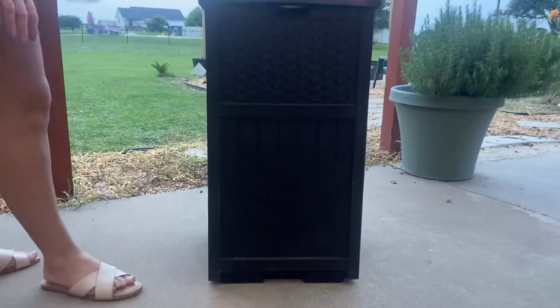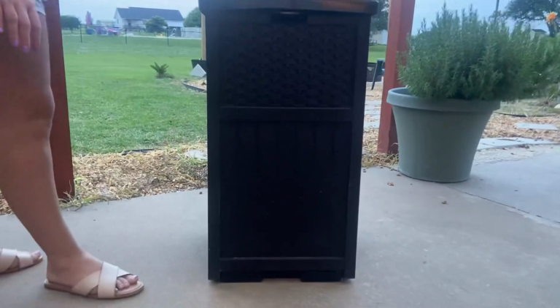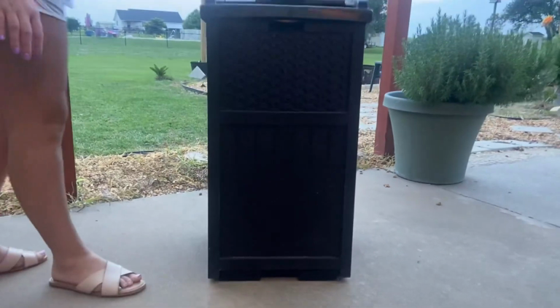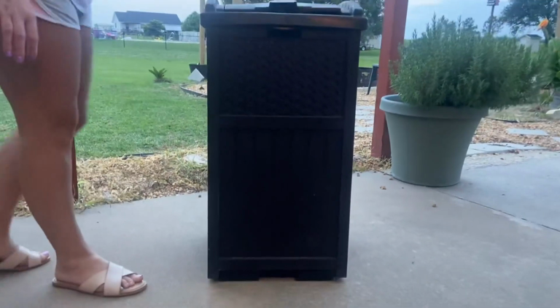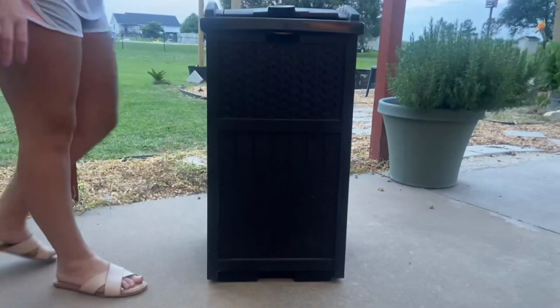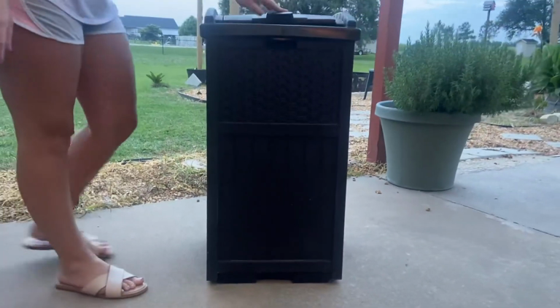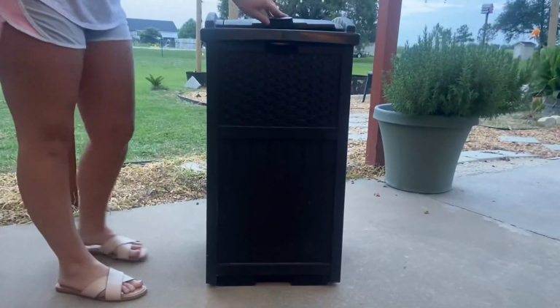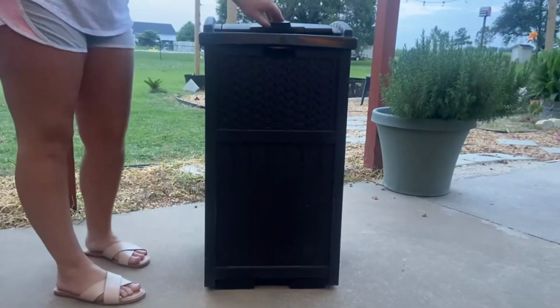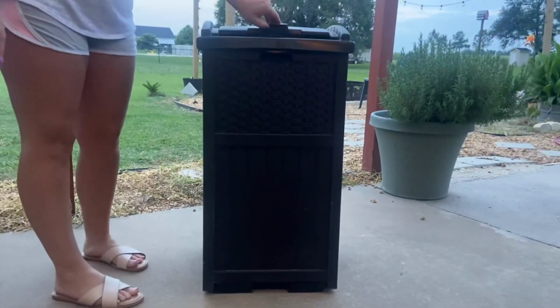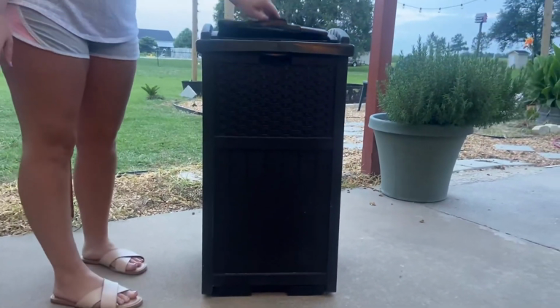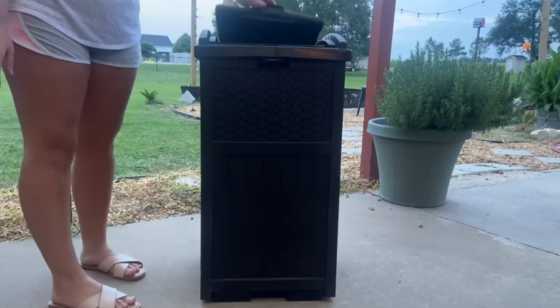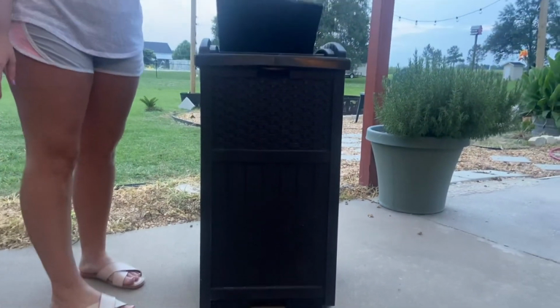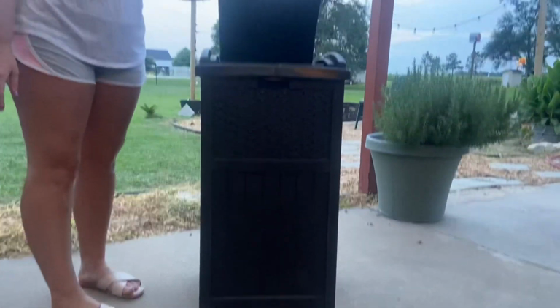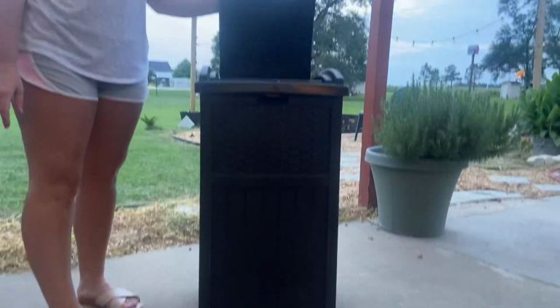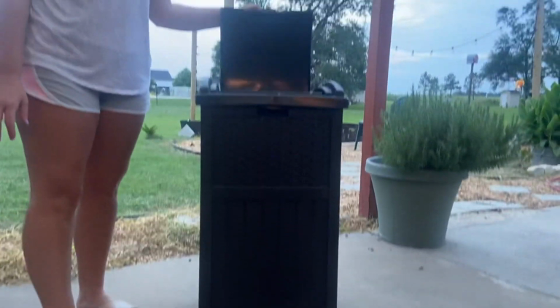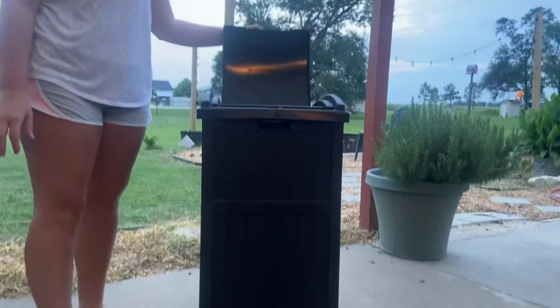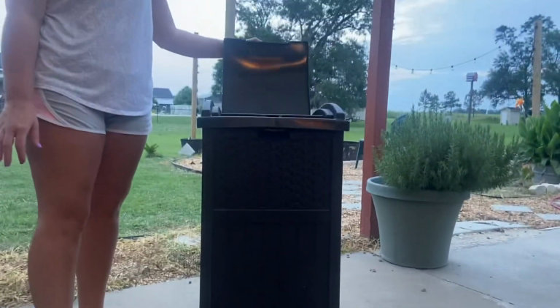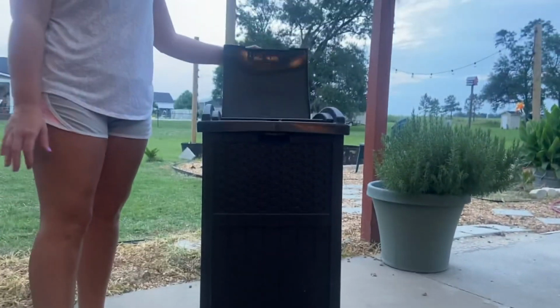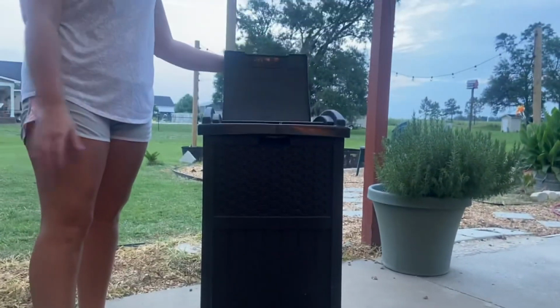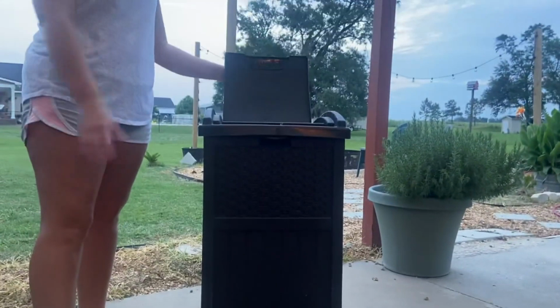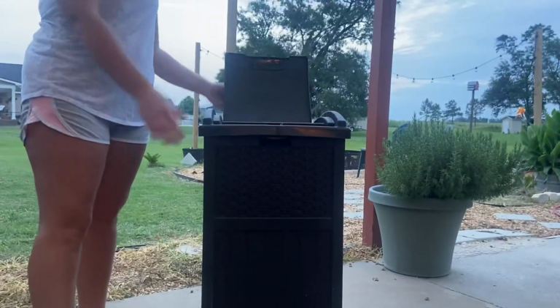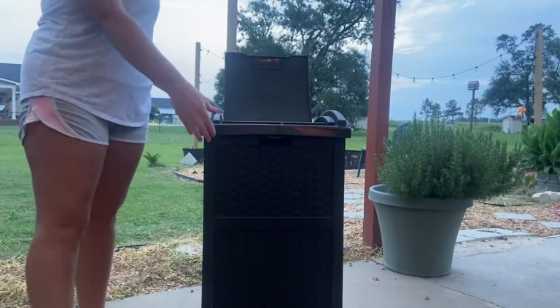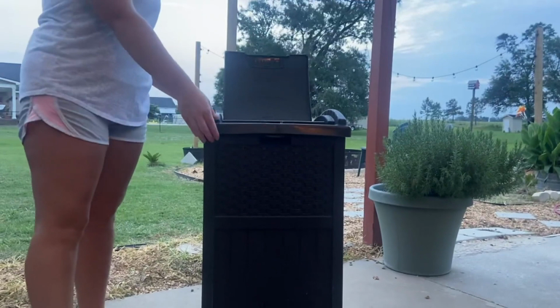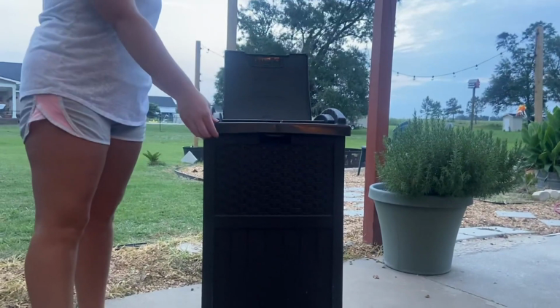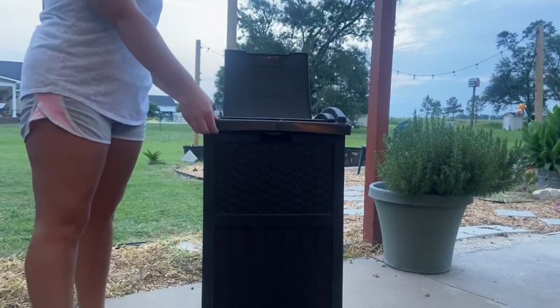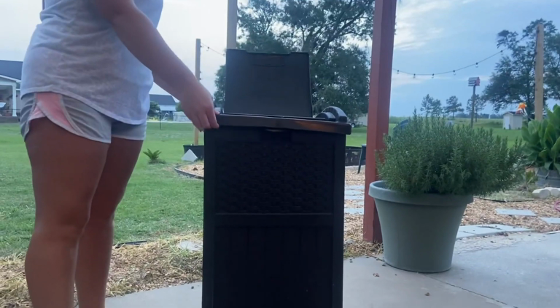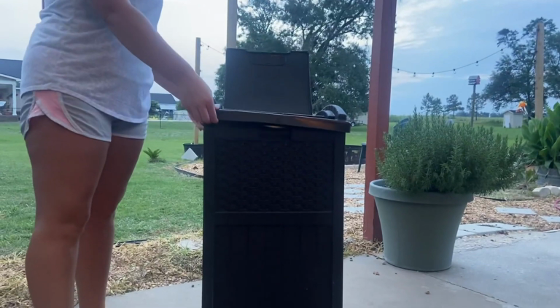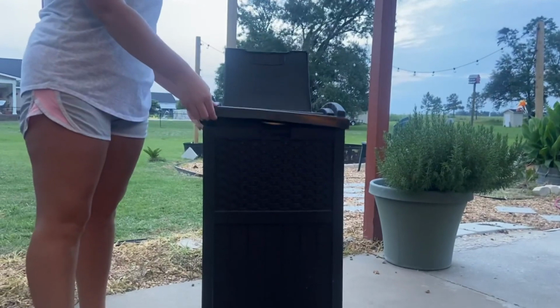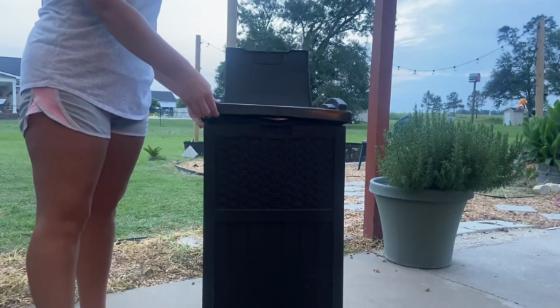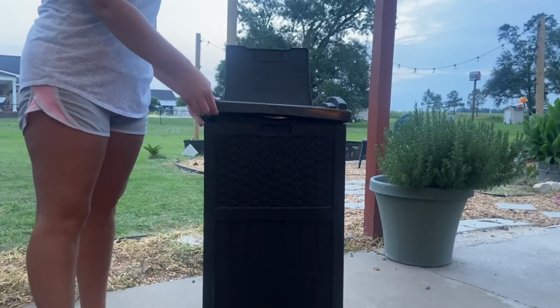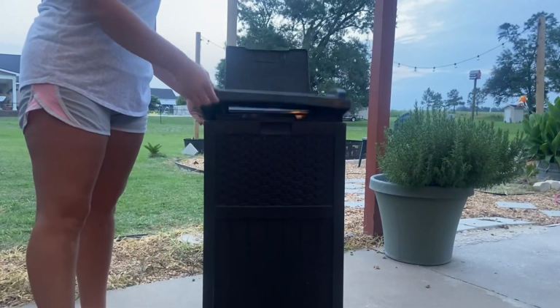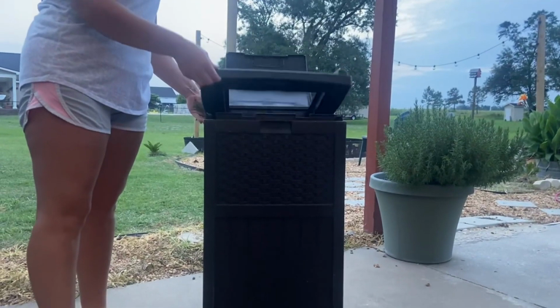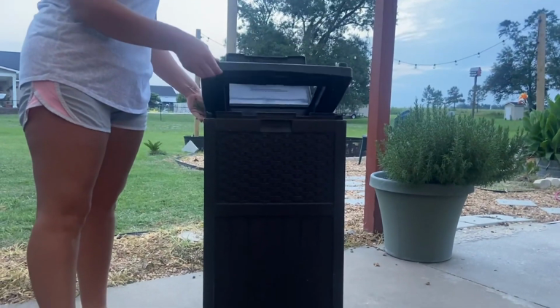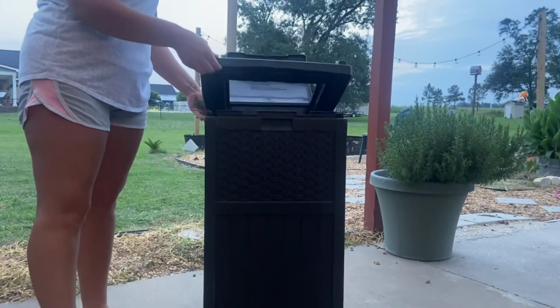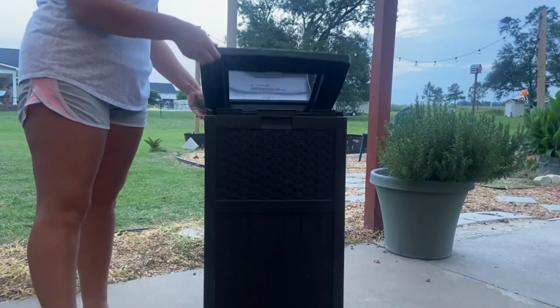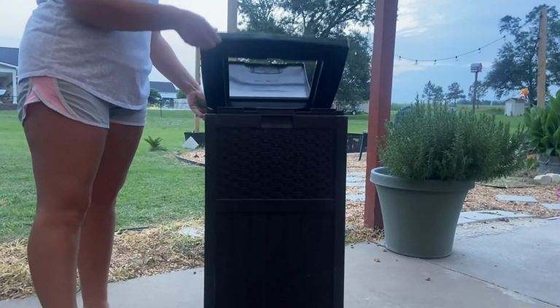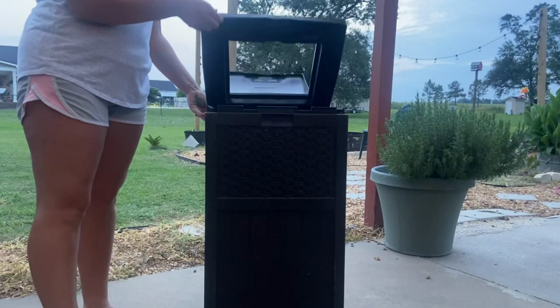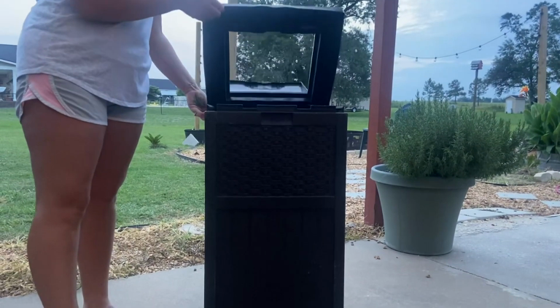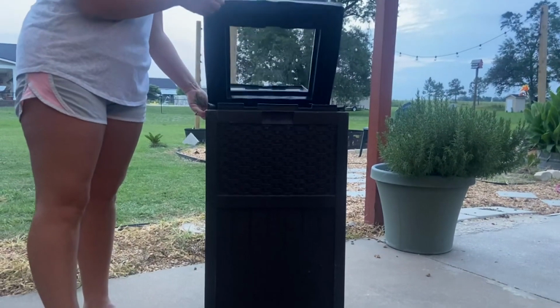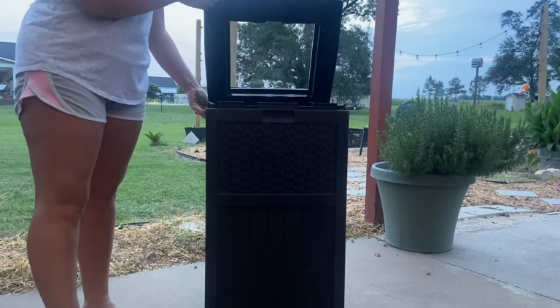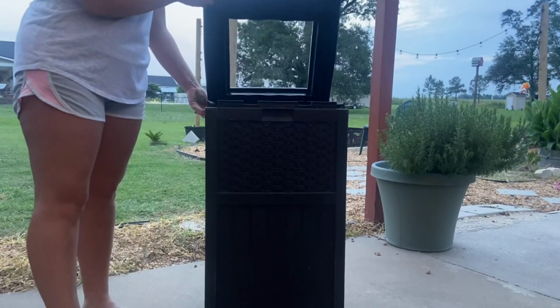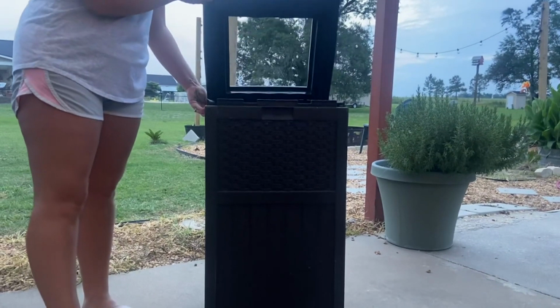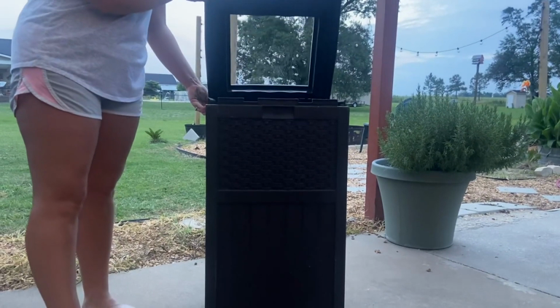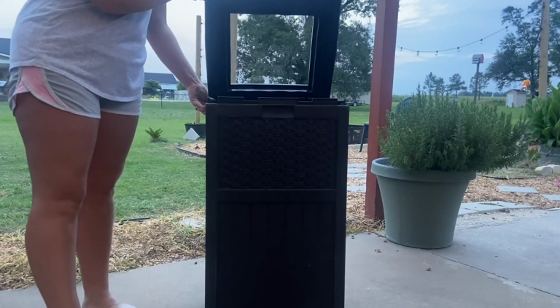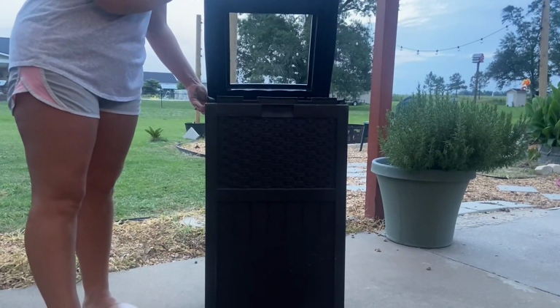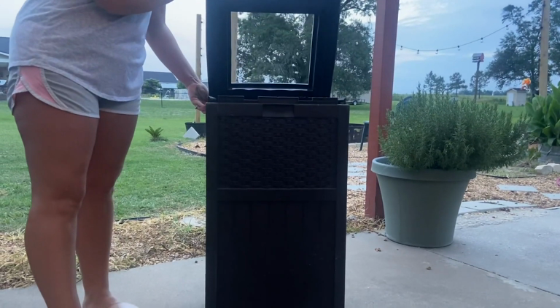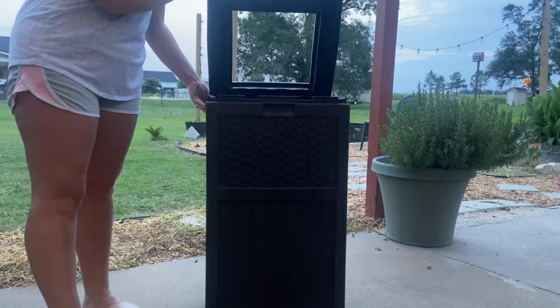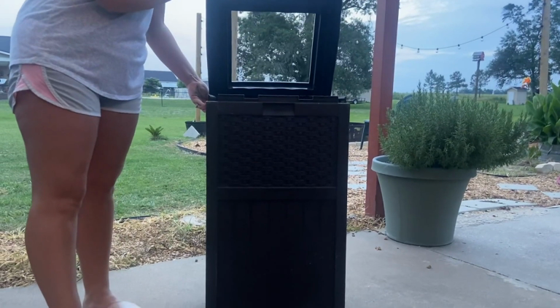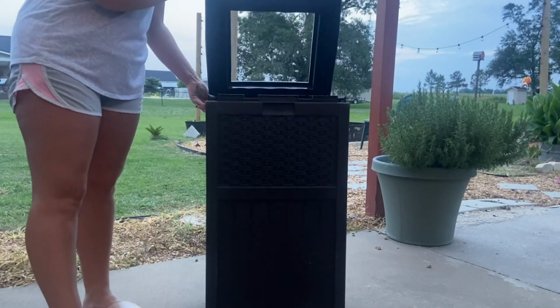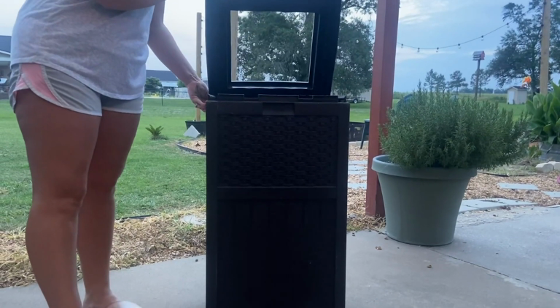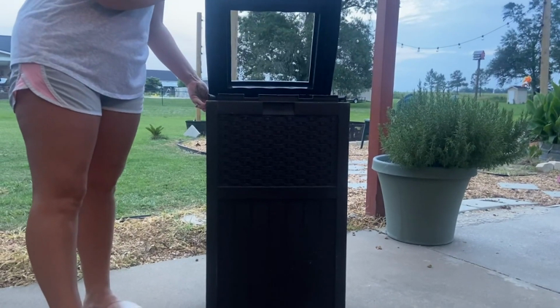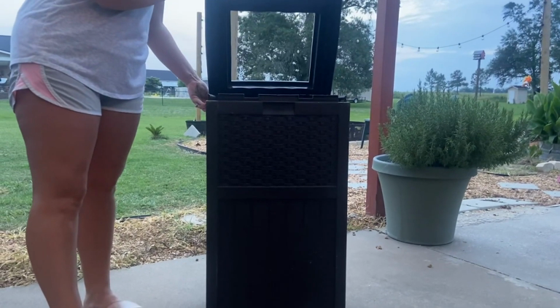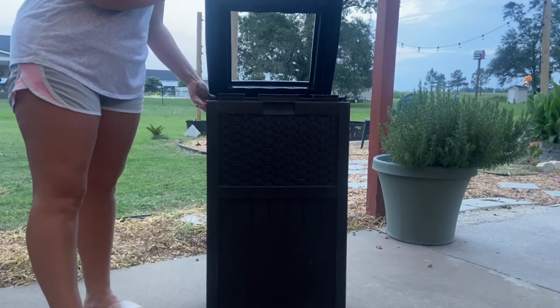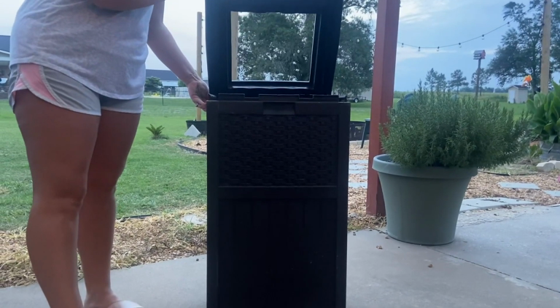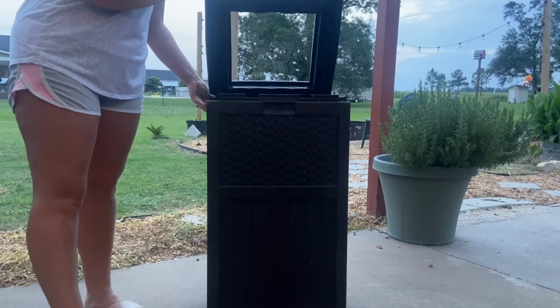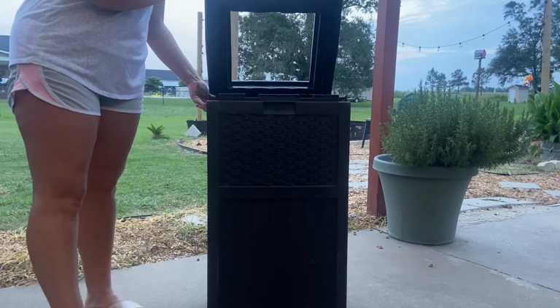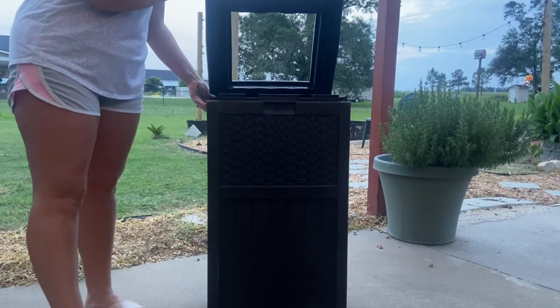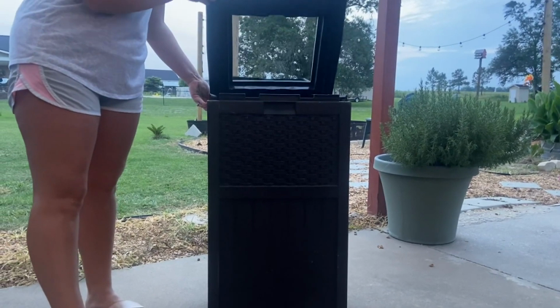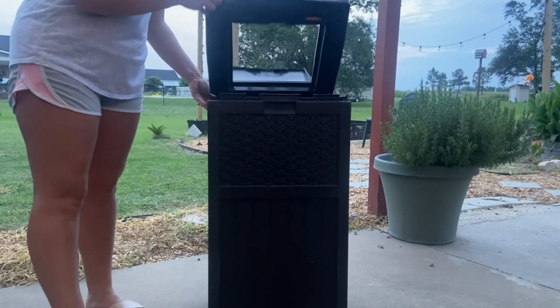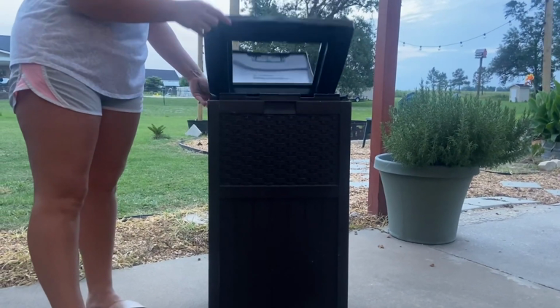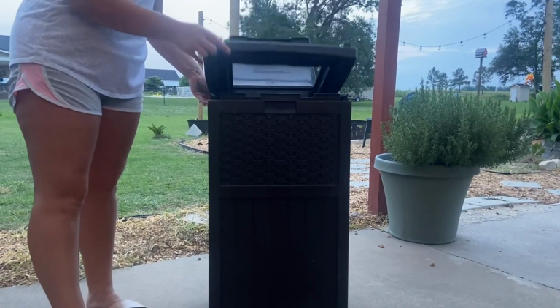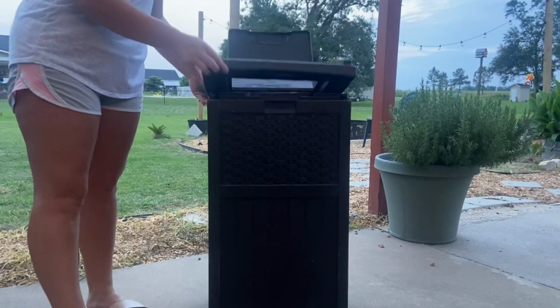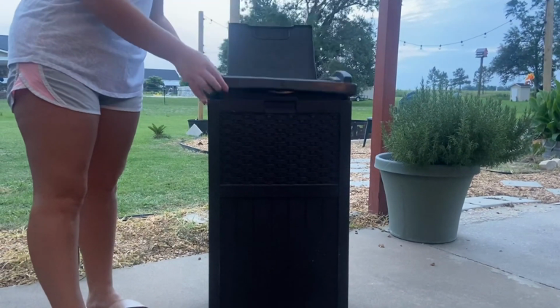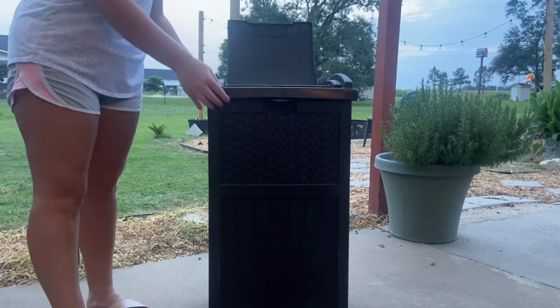The trash lid opens, and this part also comes up so that you can put your 33 gallon garbage bags in there.